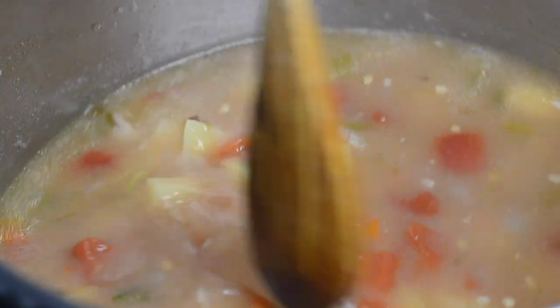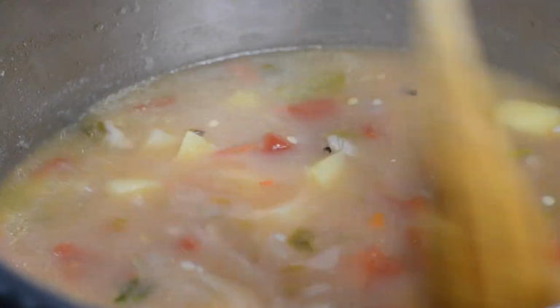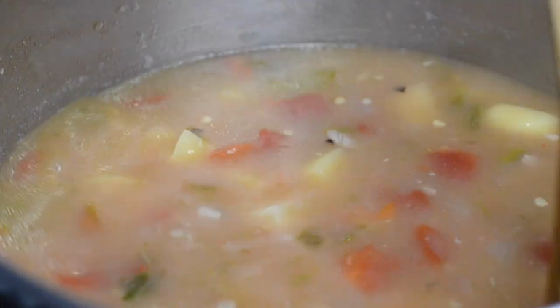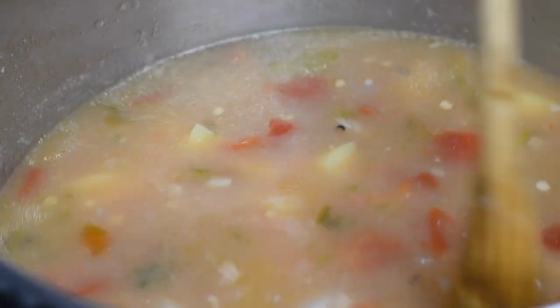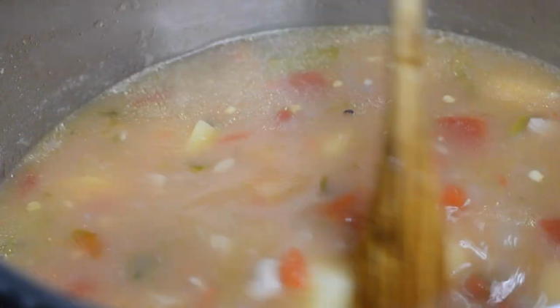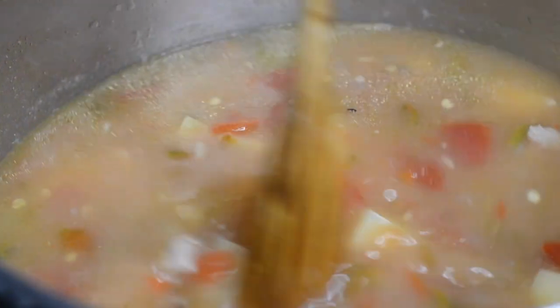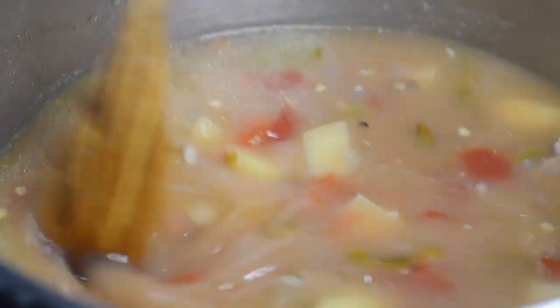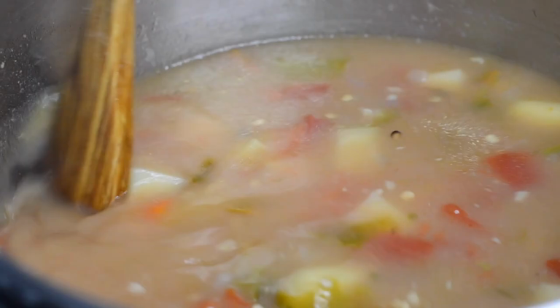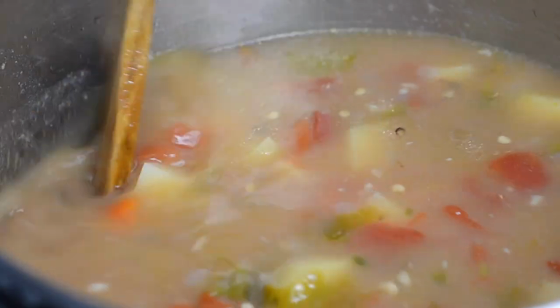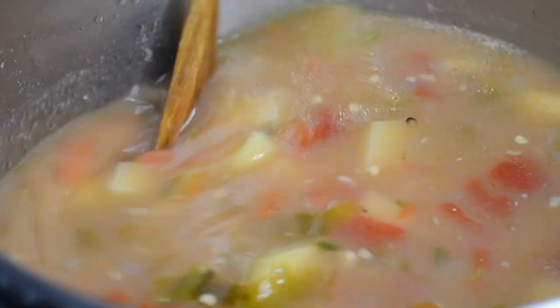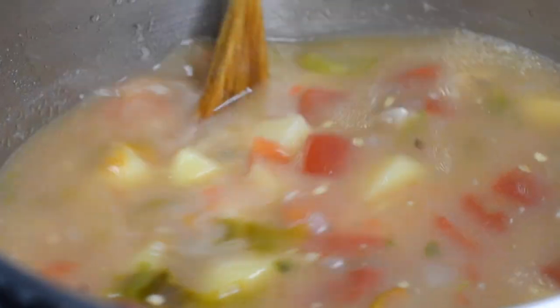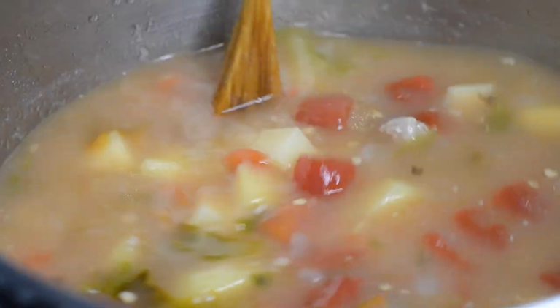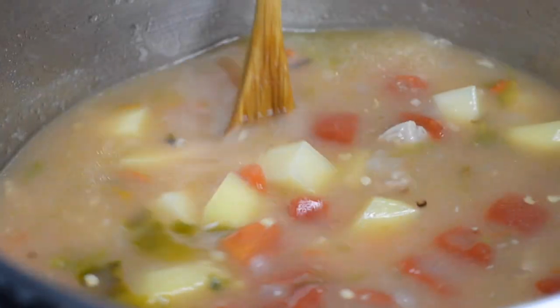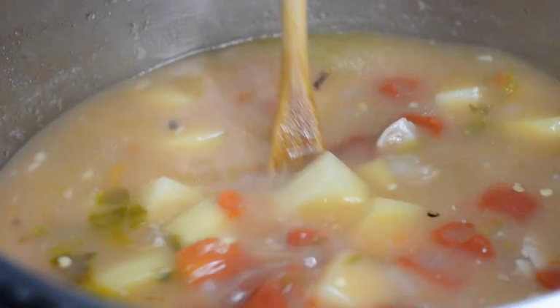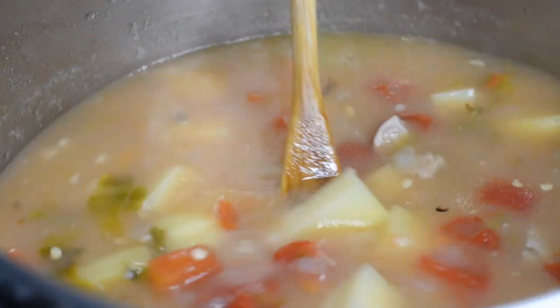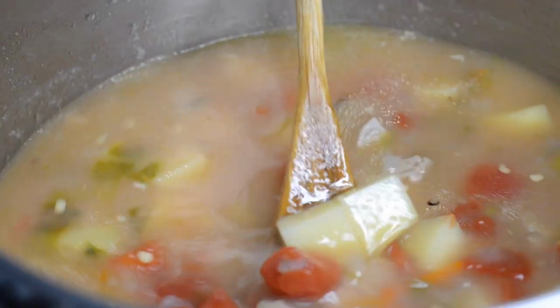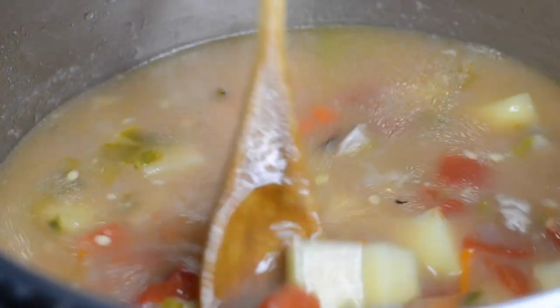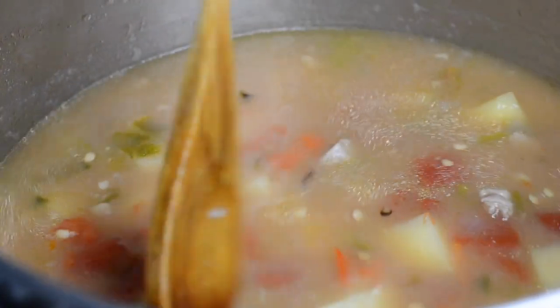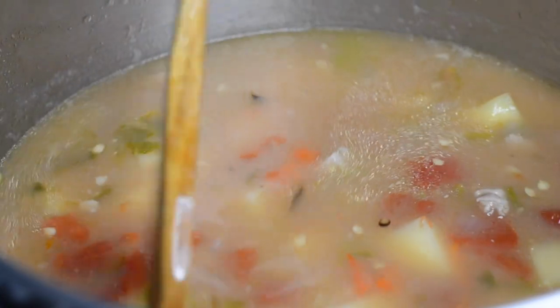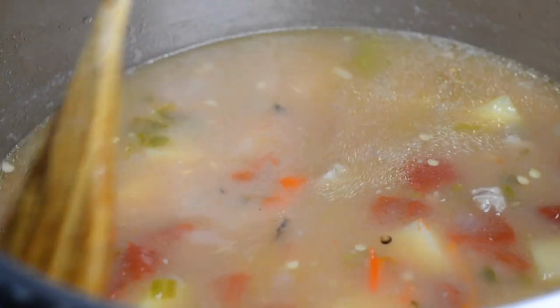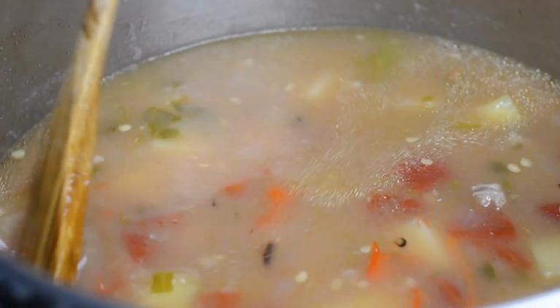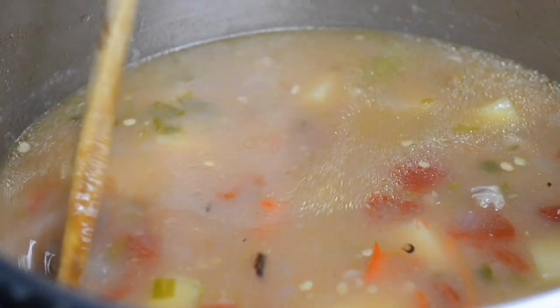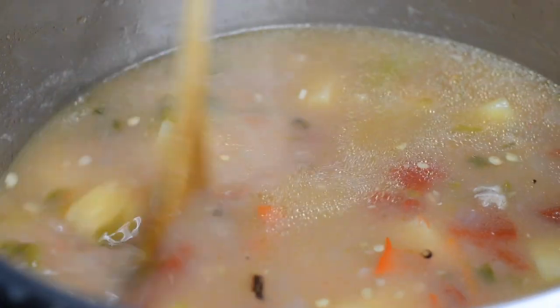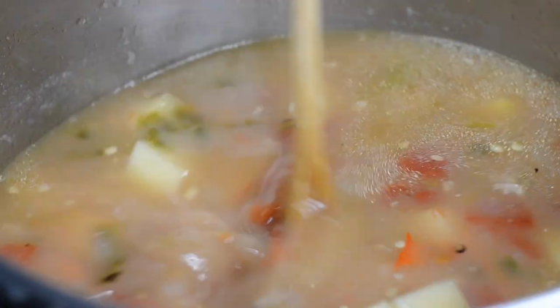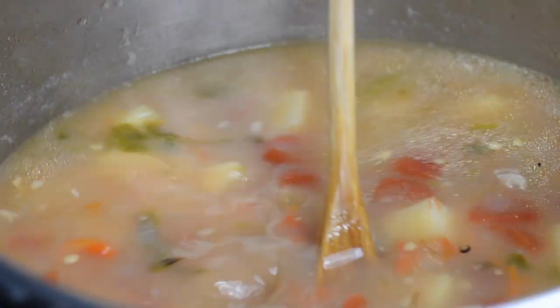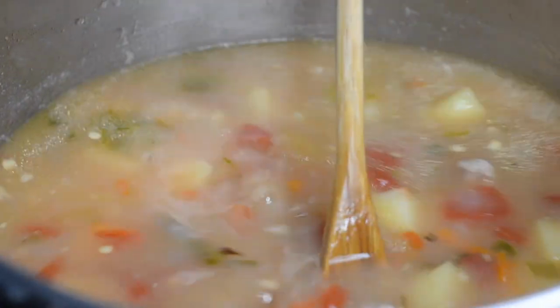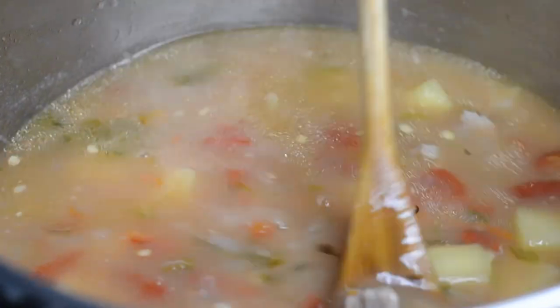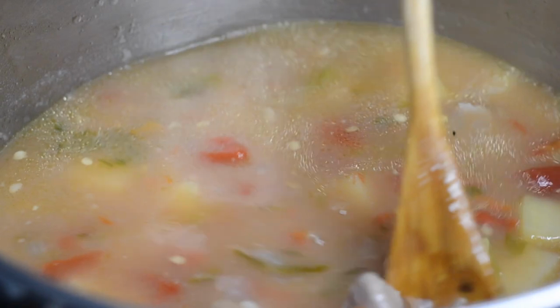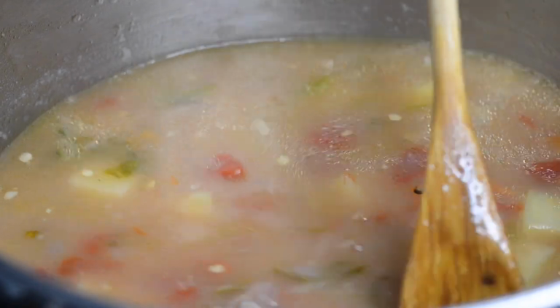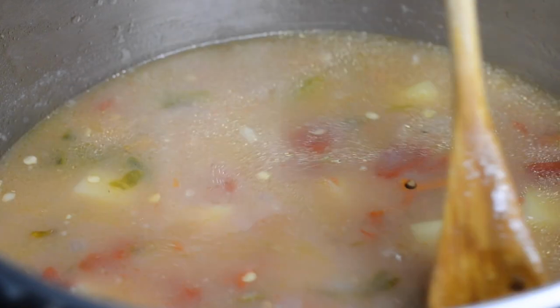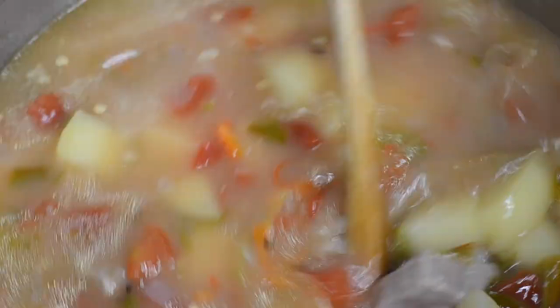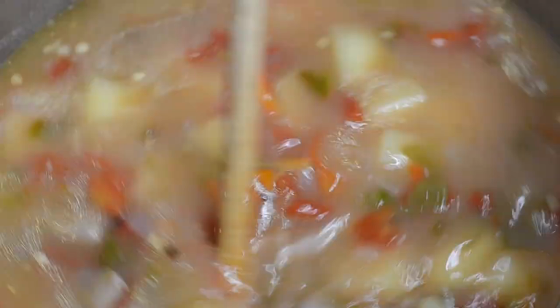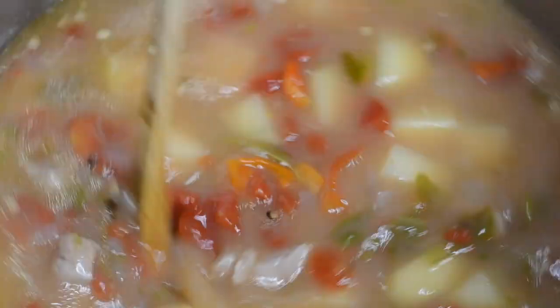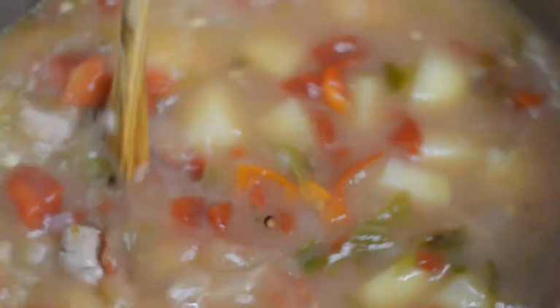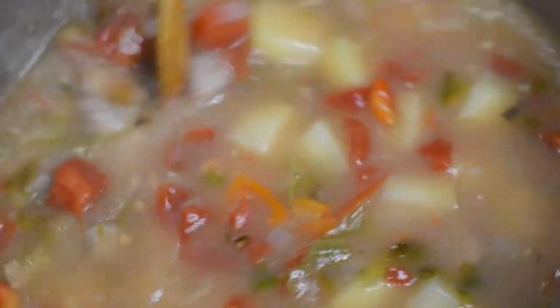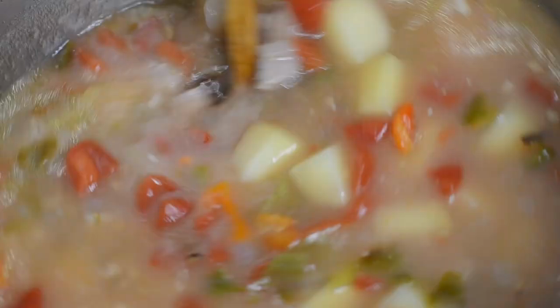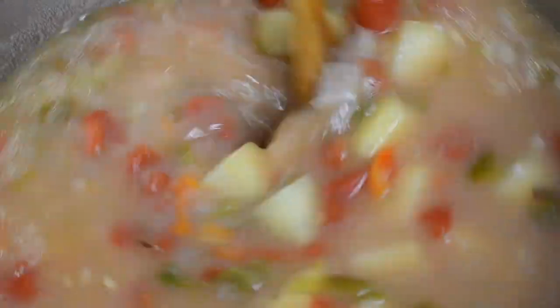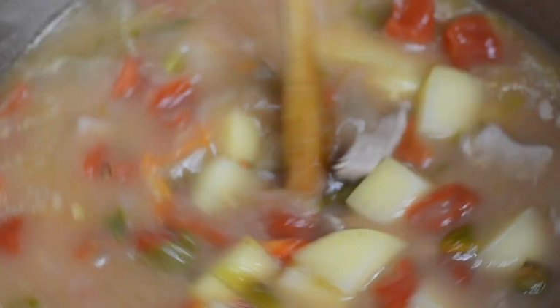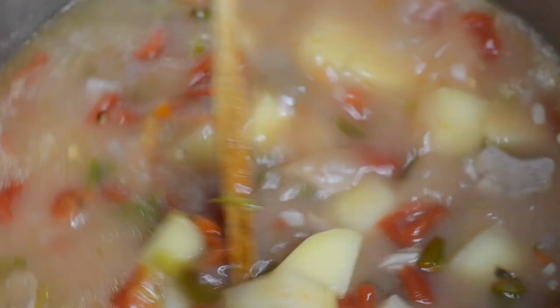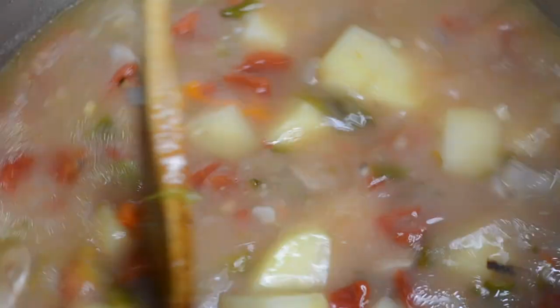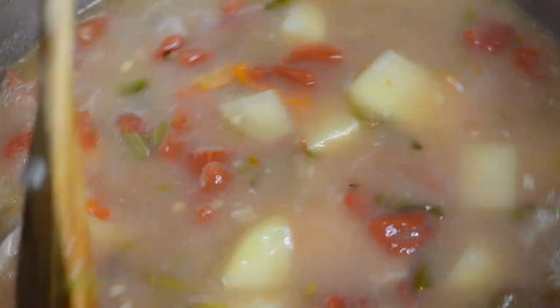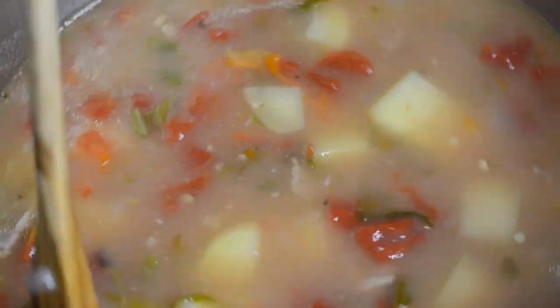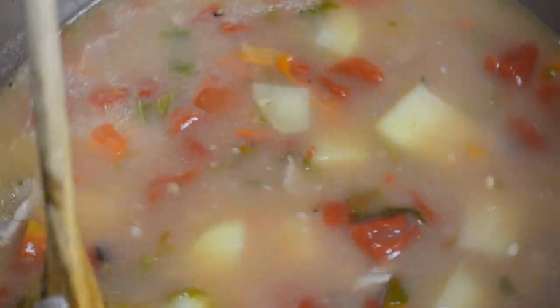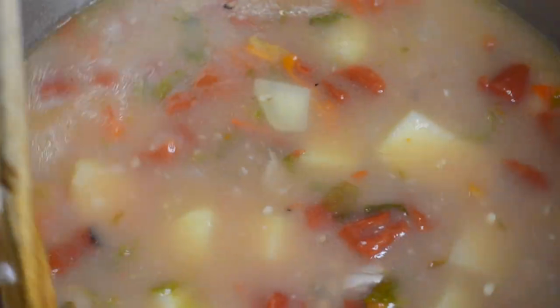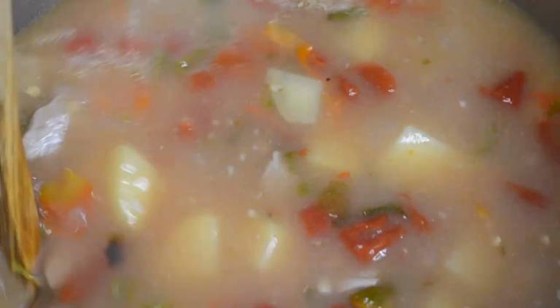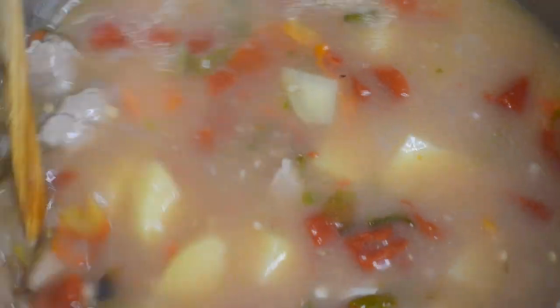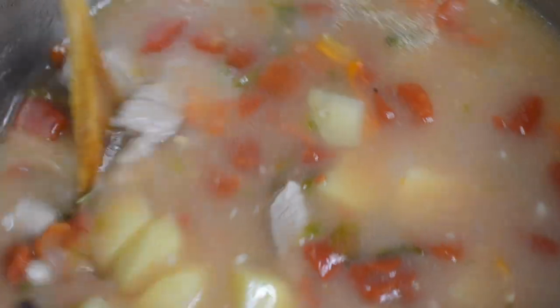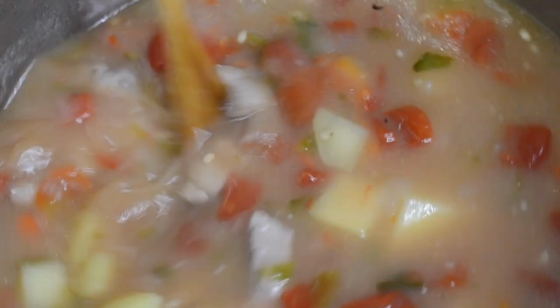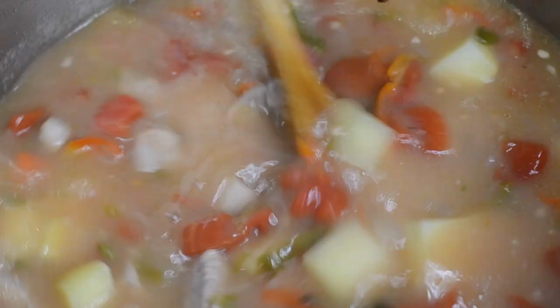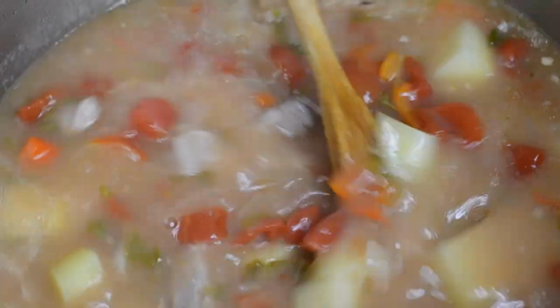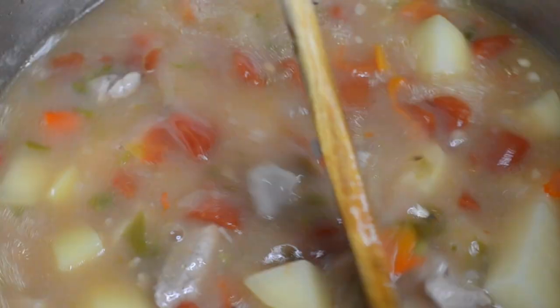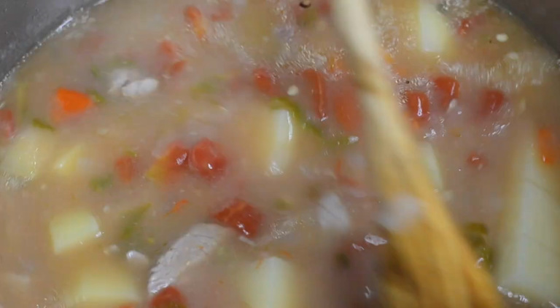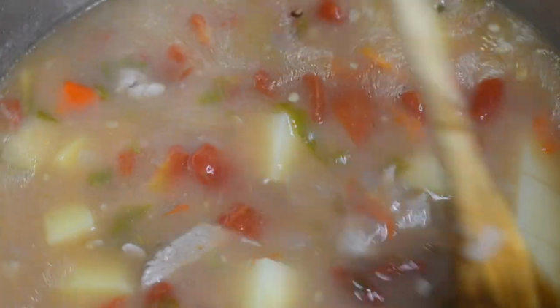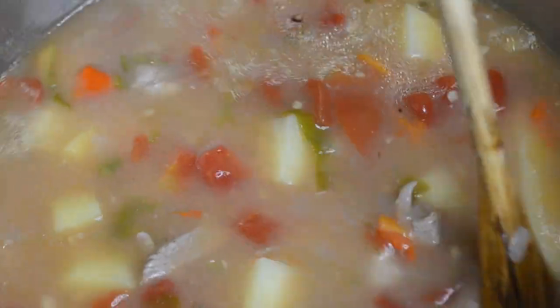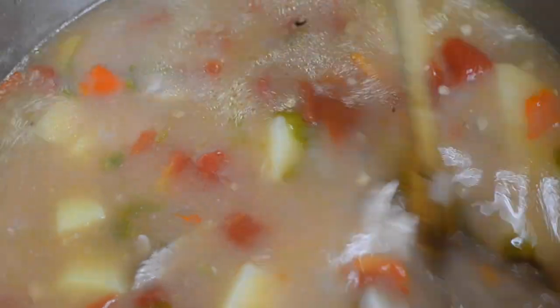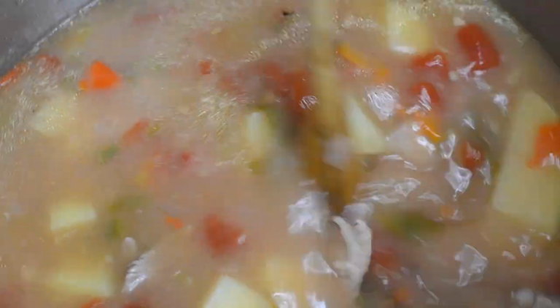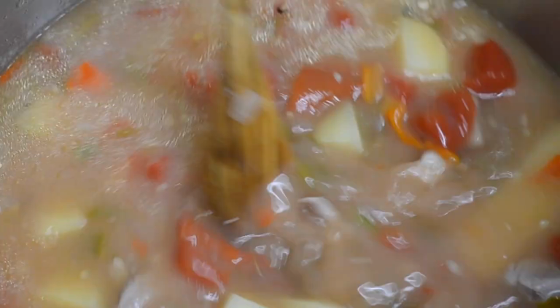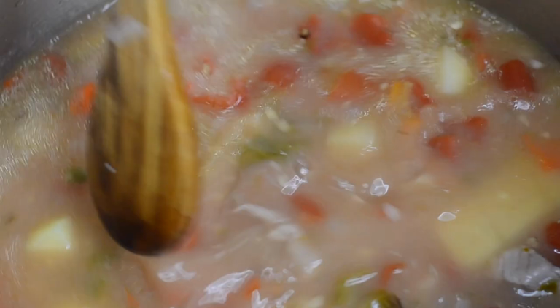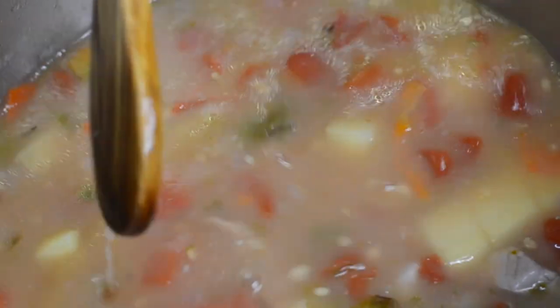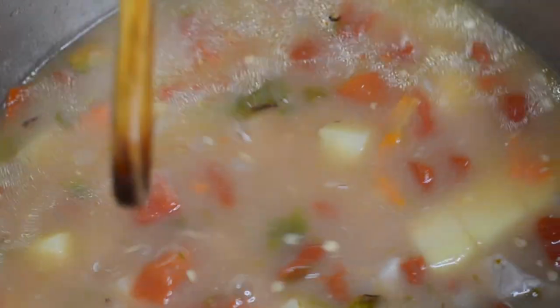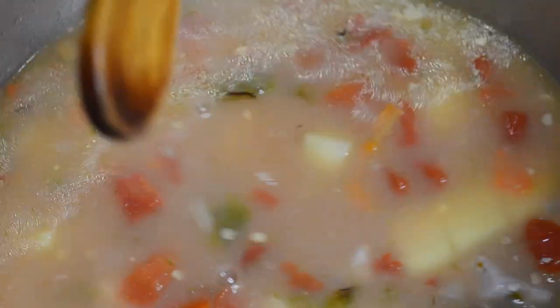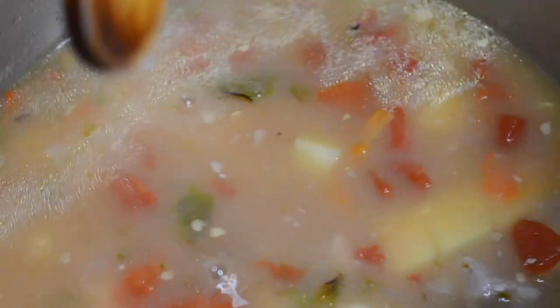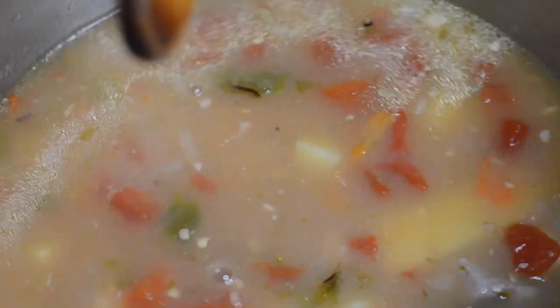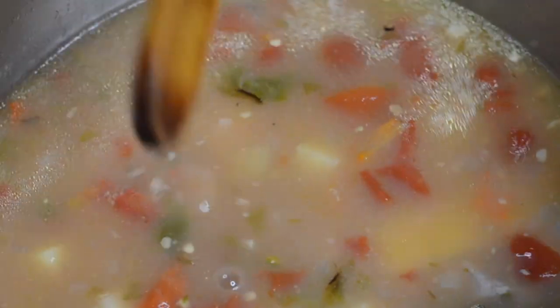You can substitute chicken, beef, or turkey for the pork, or cook it vegetarian and add pinto beans. Enjoy!